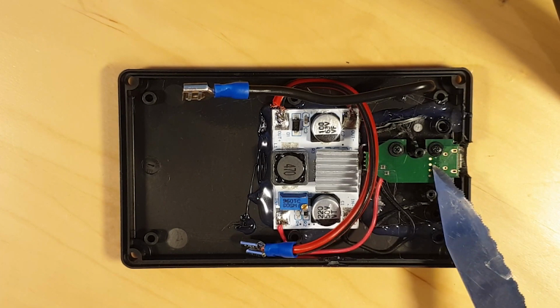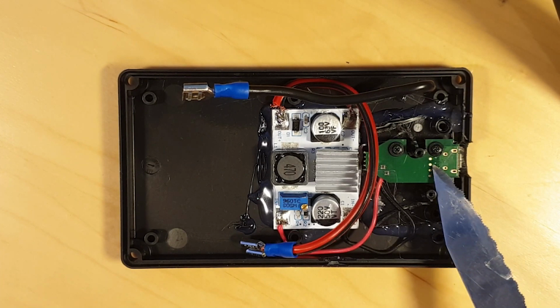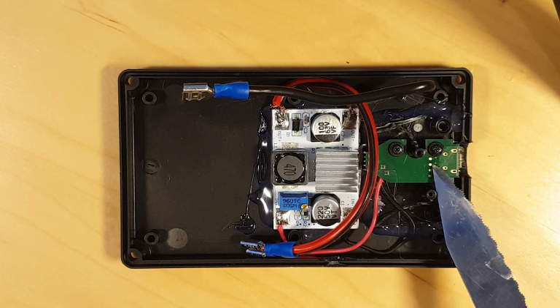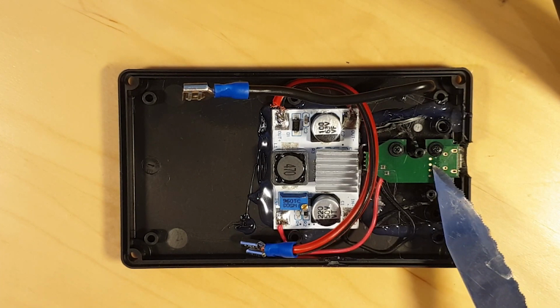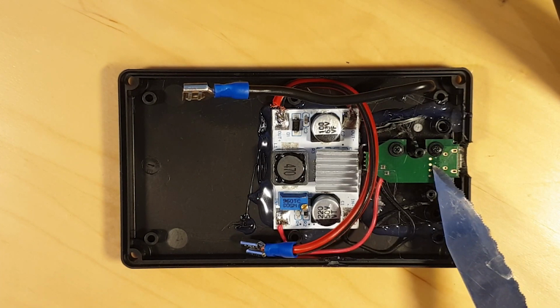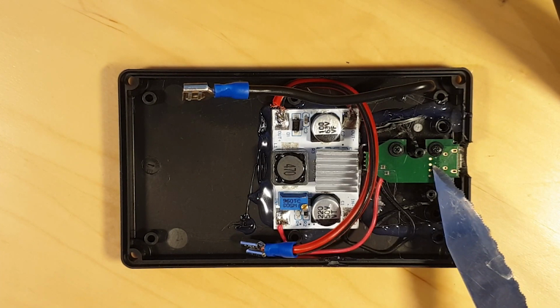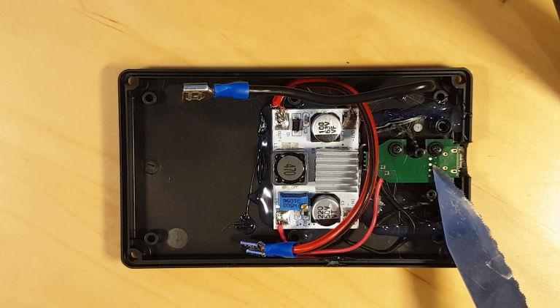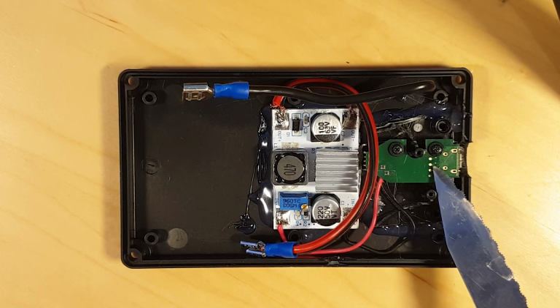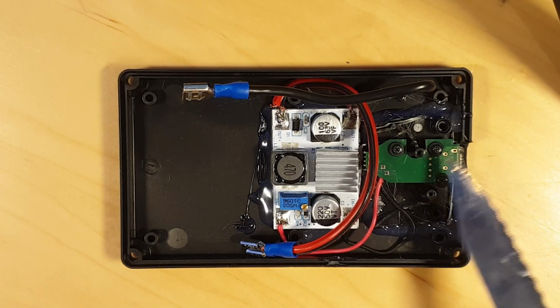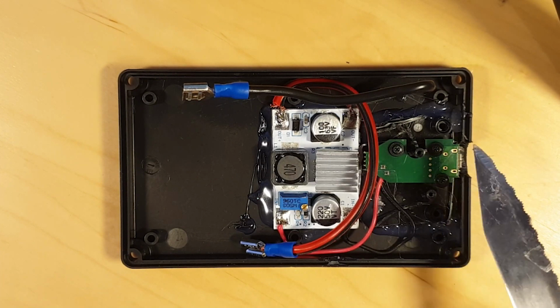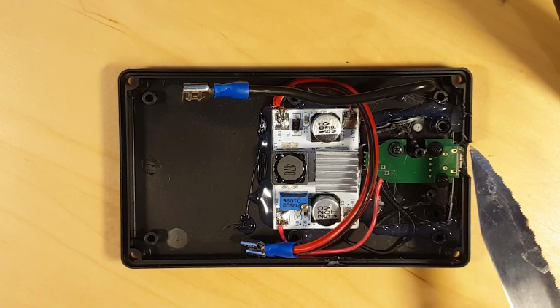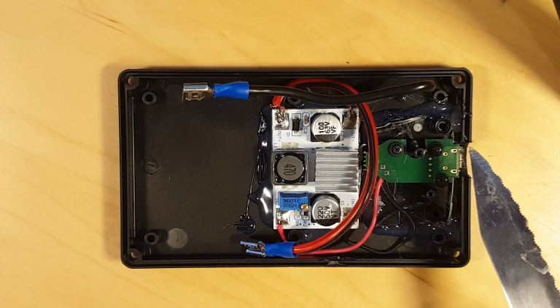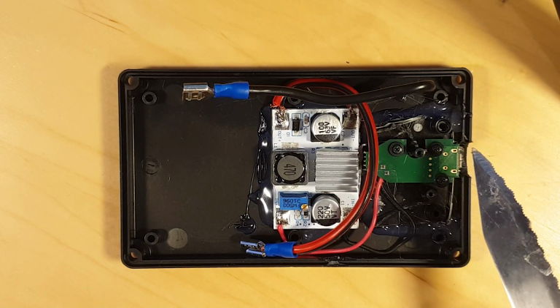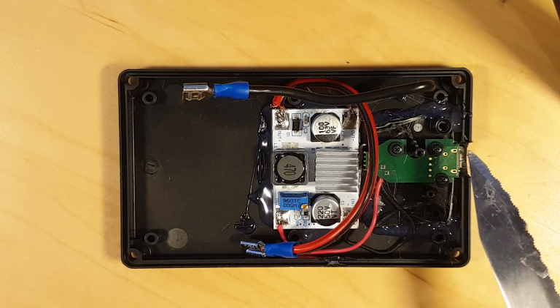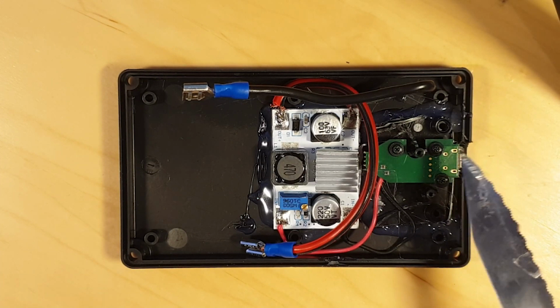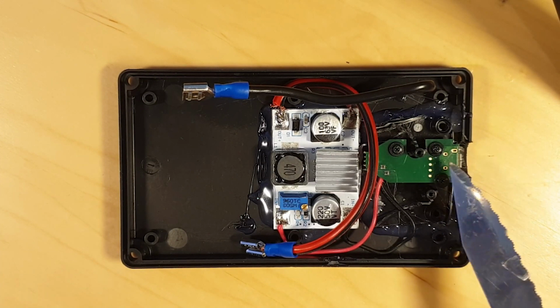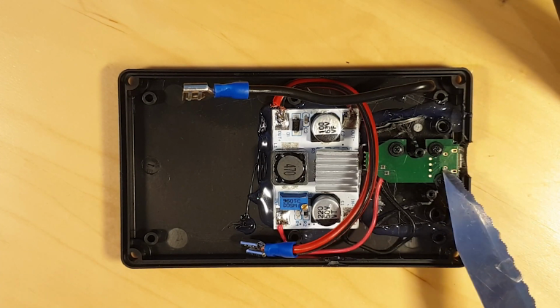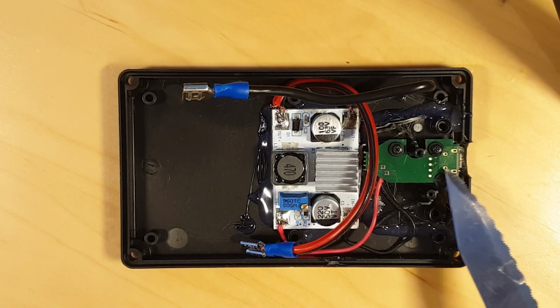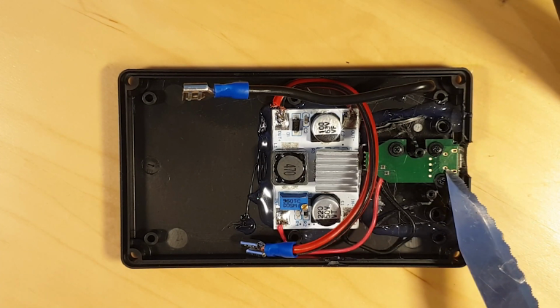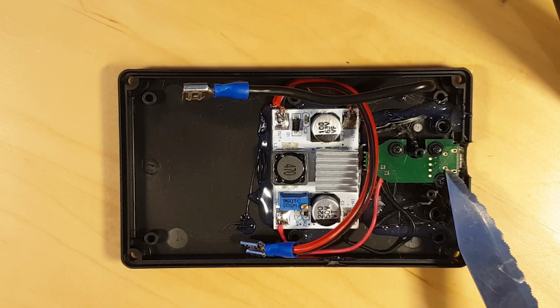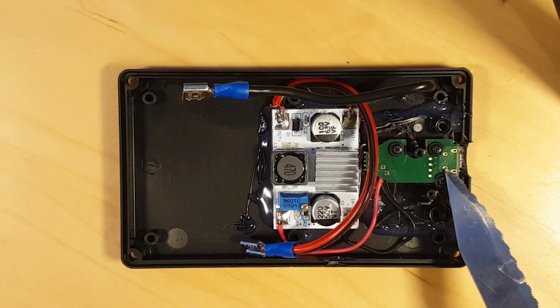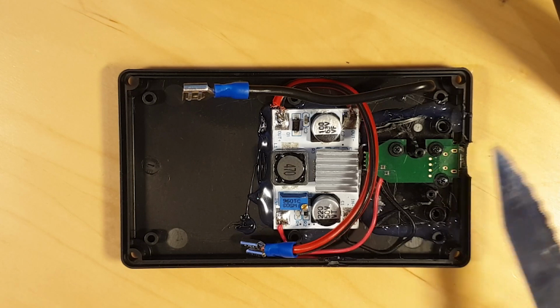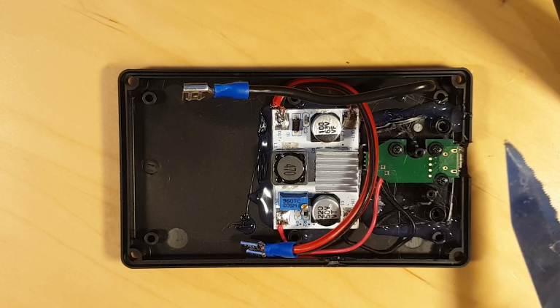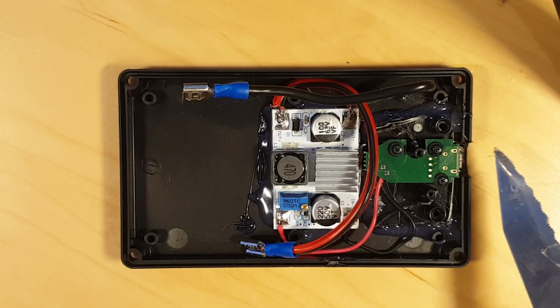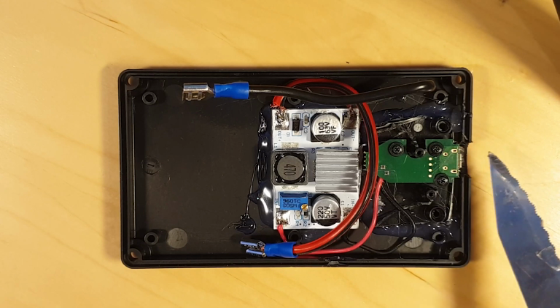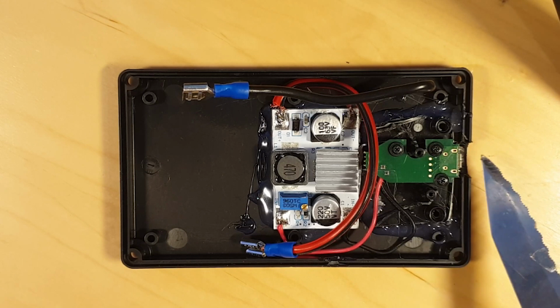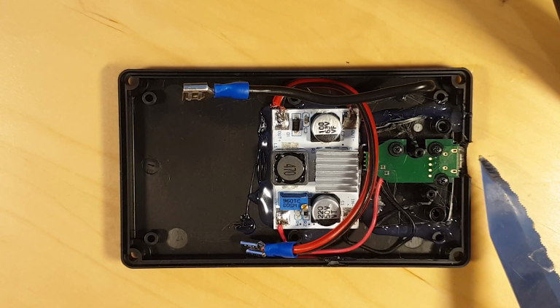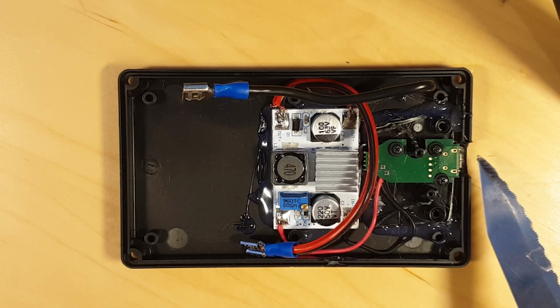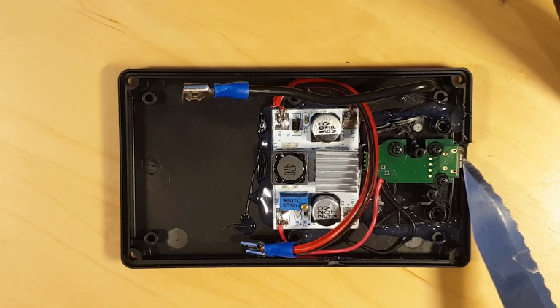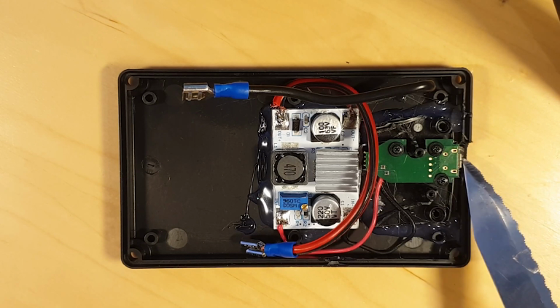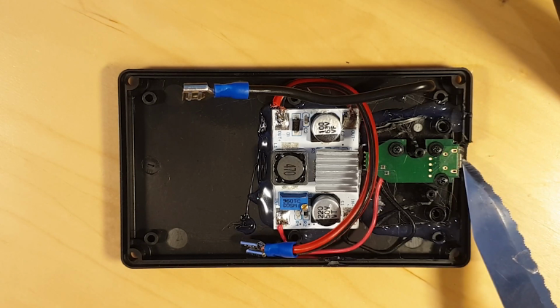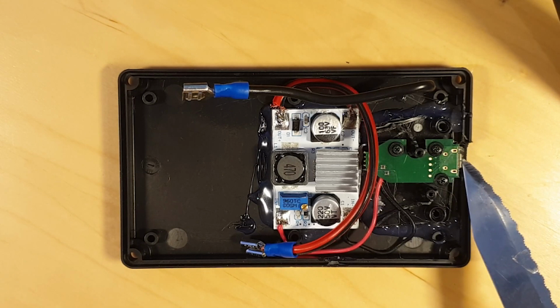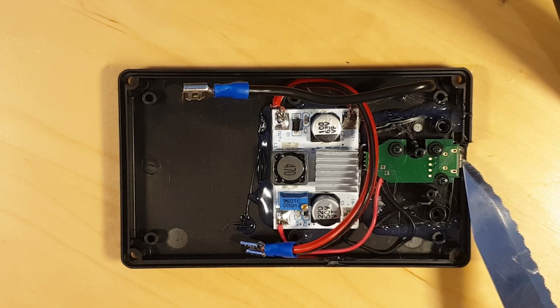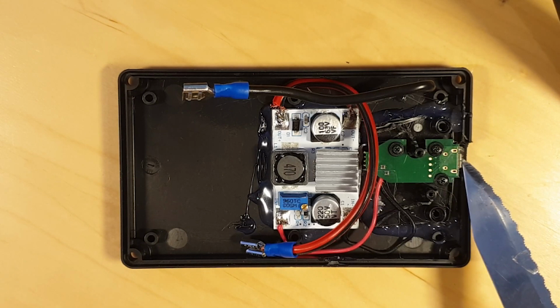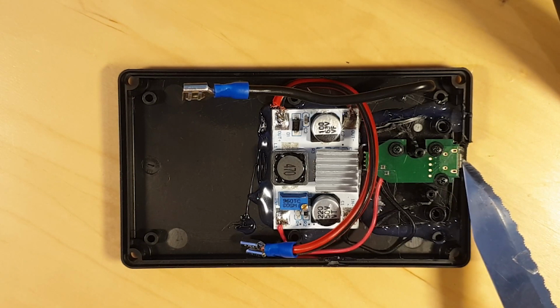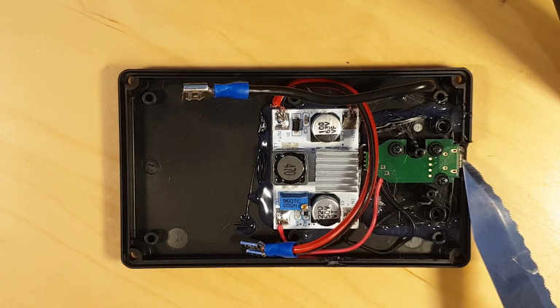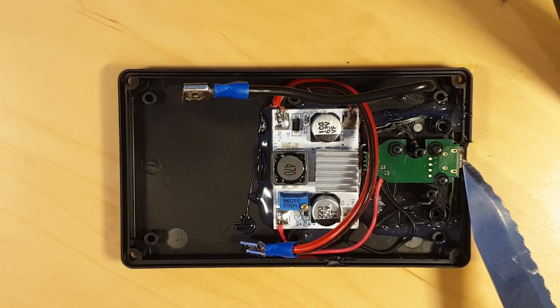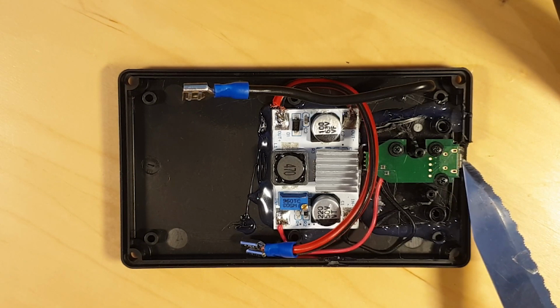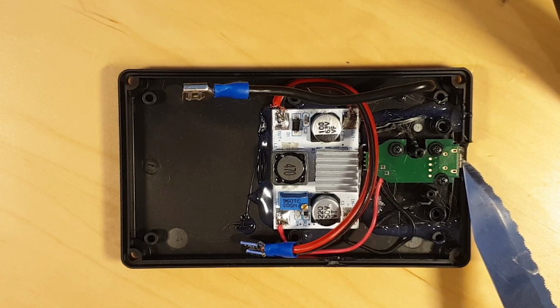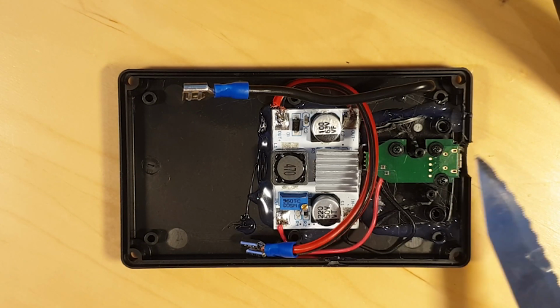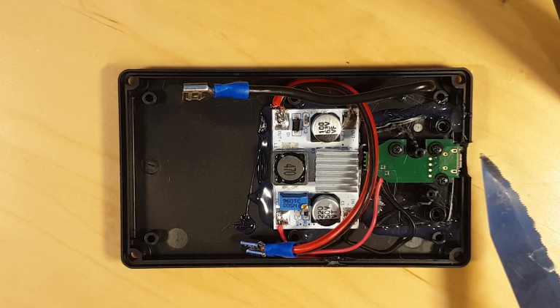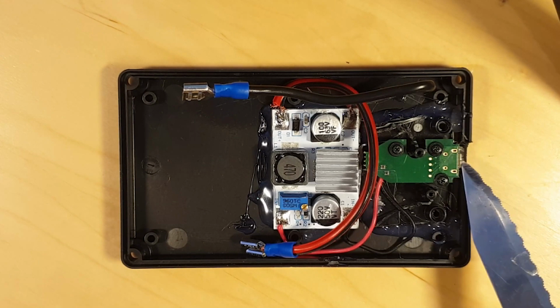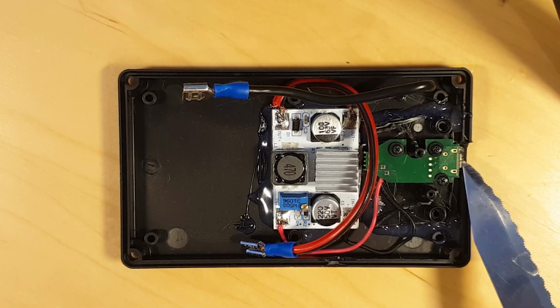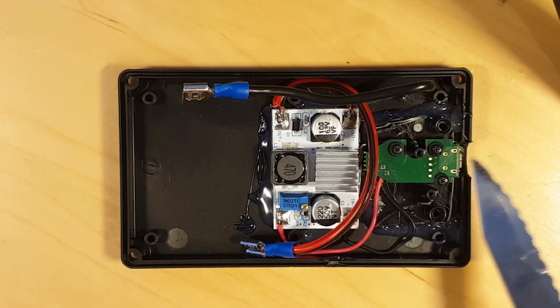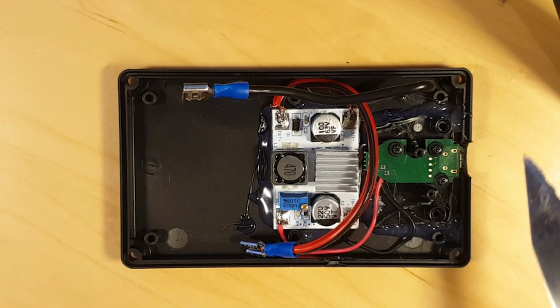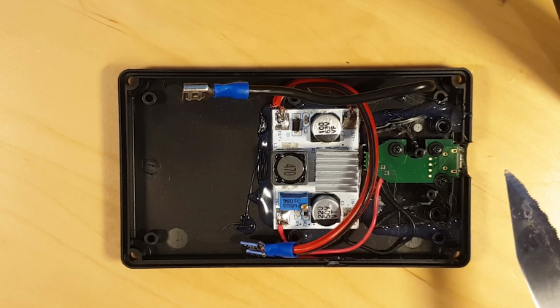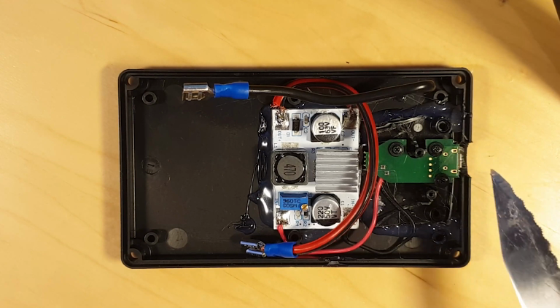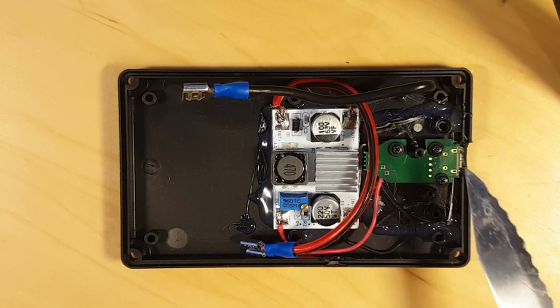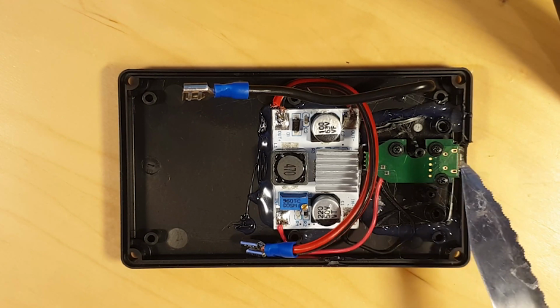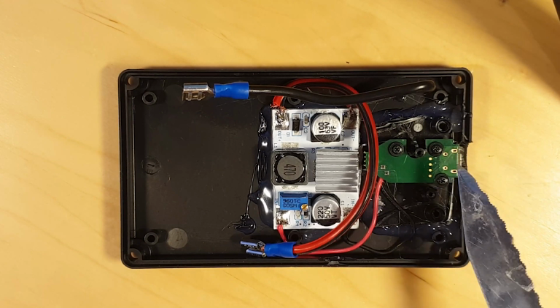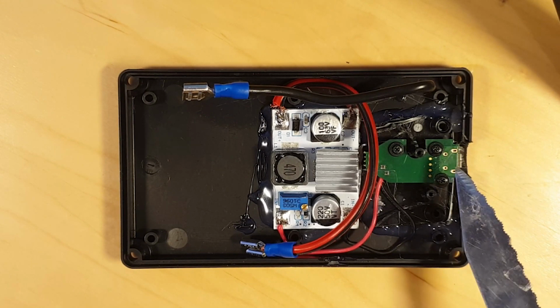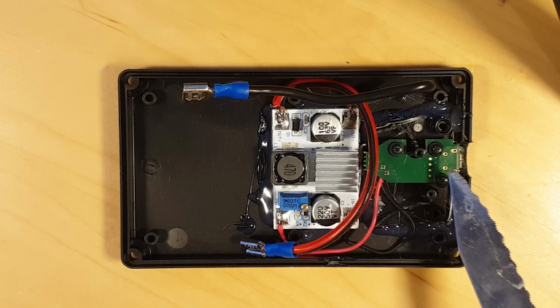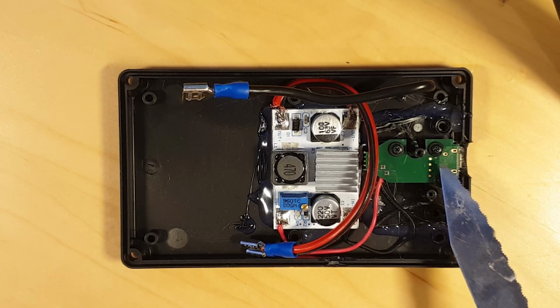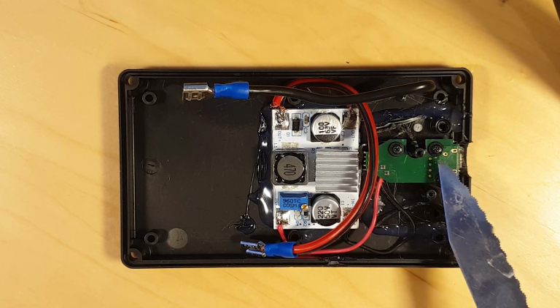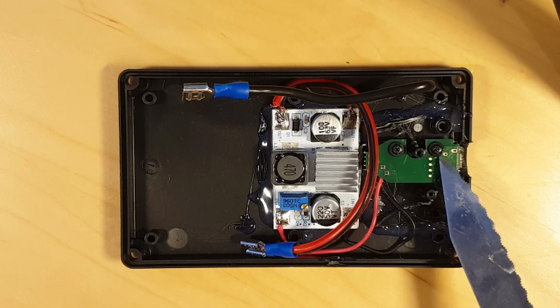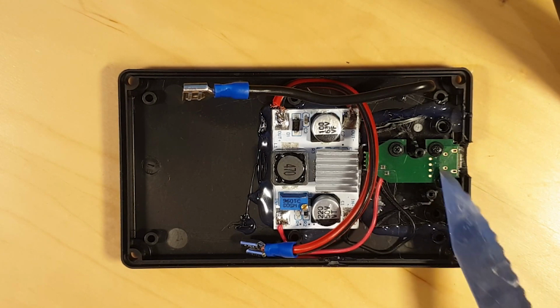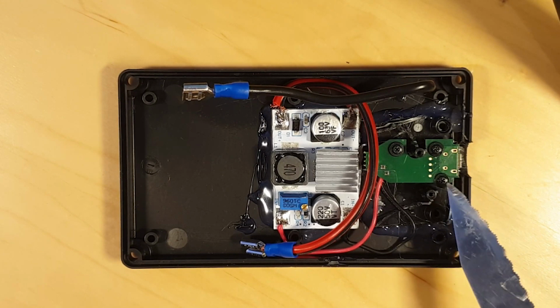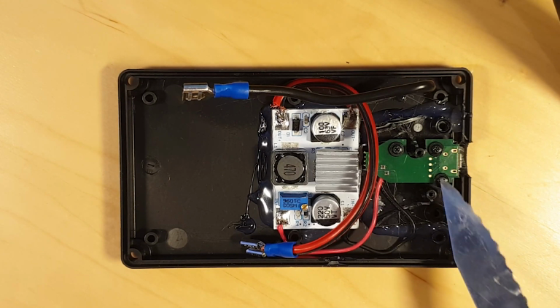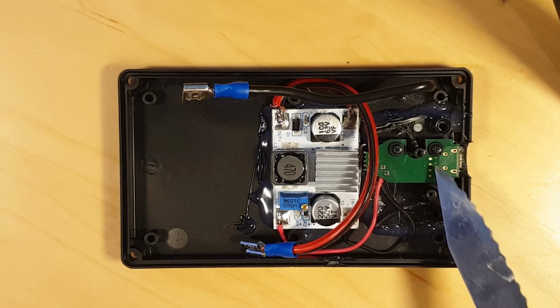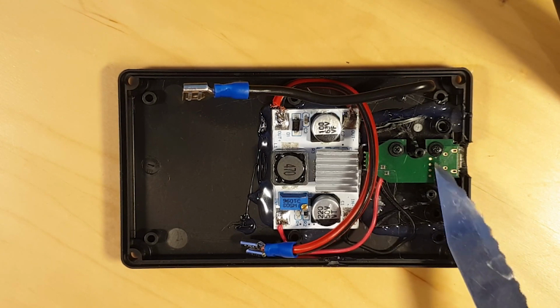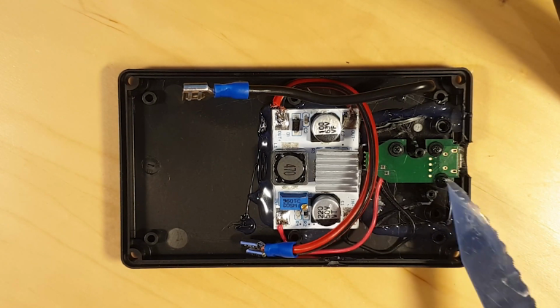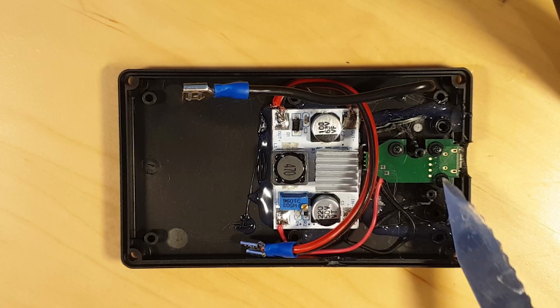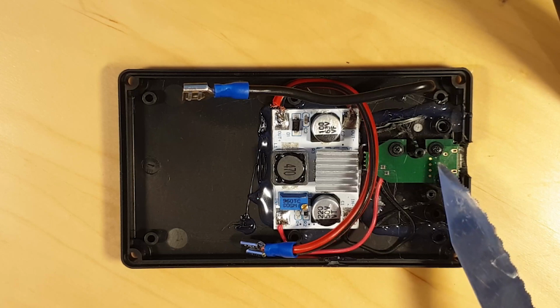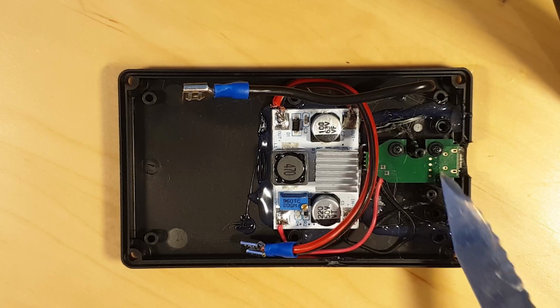I found a micro USB inlet in an old computer mouse. It has this PCB and two power cords, so it is perfect.